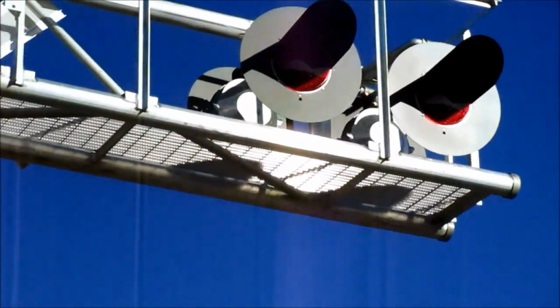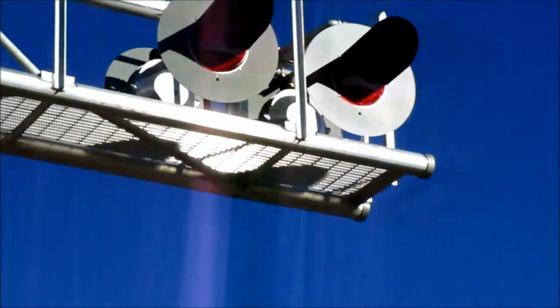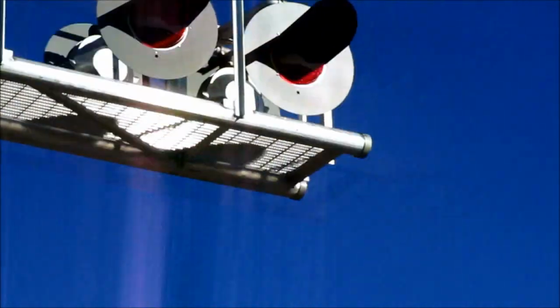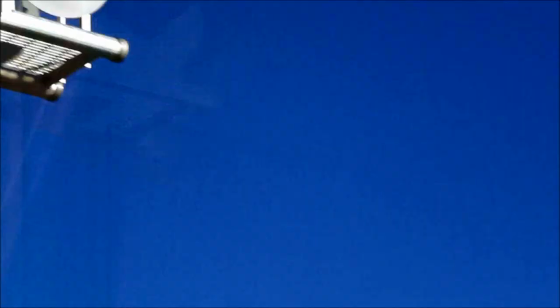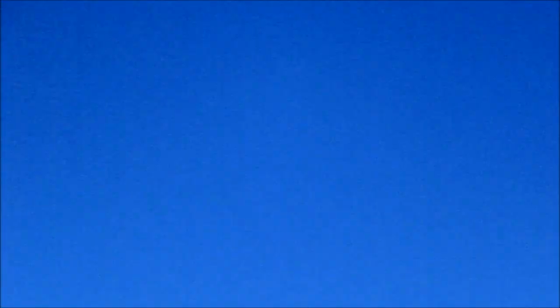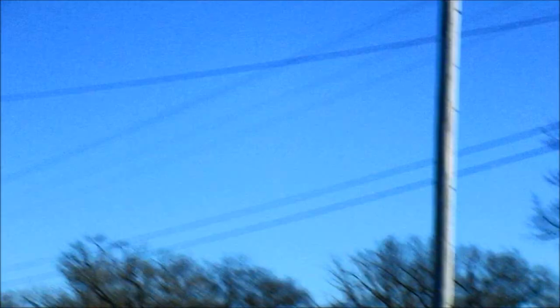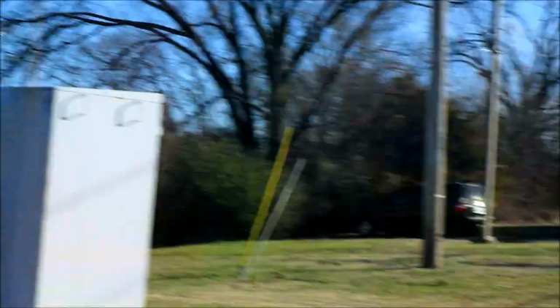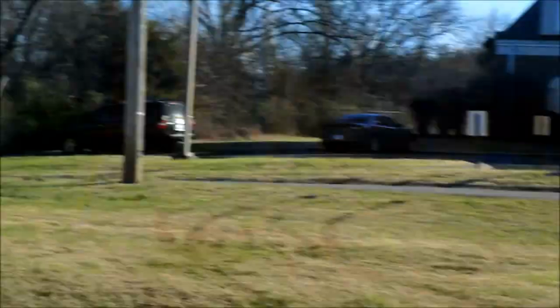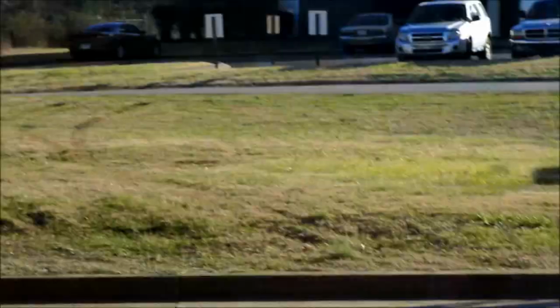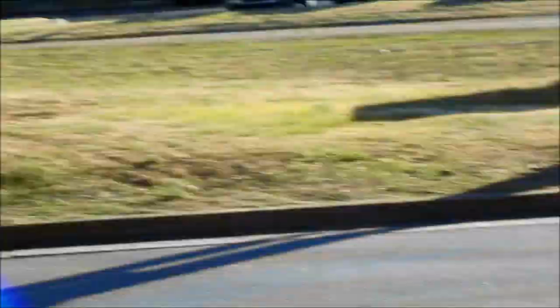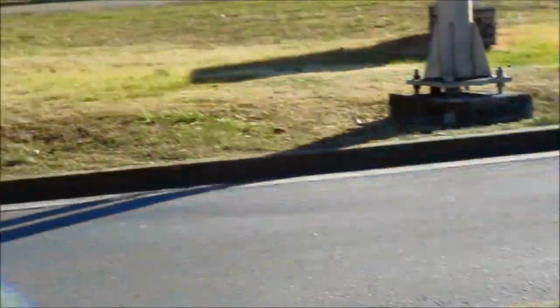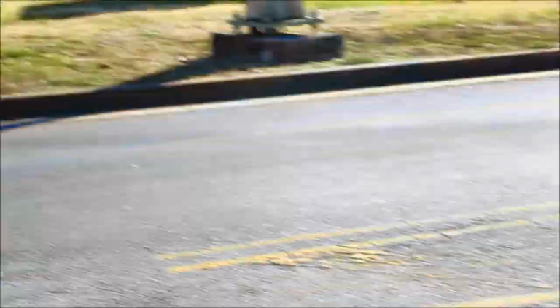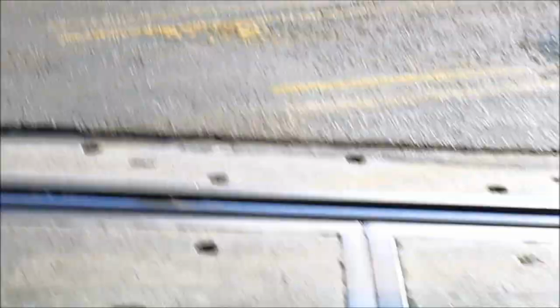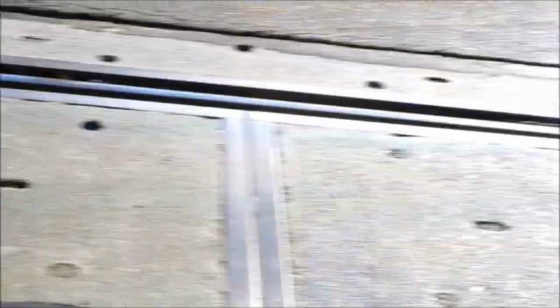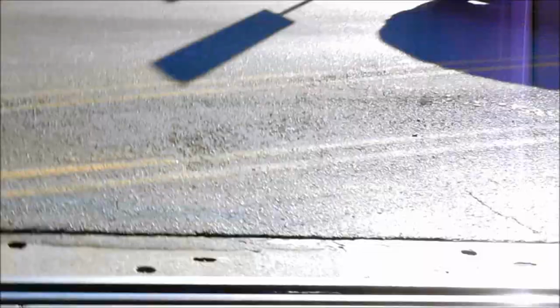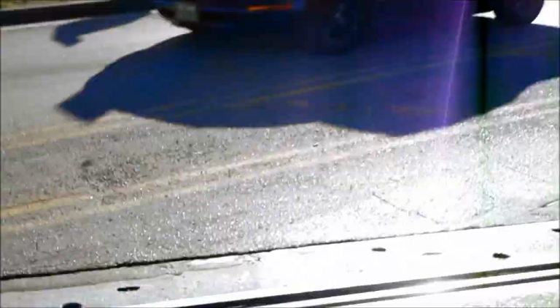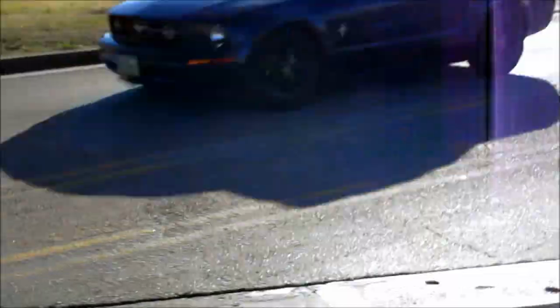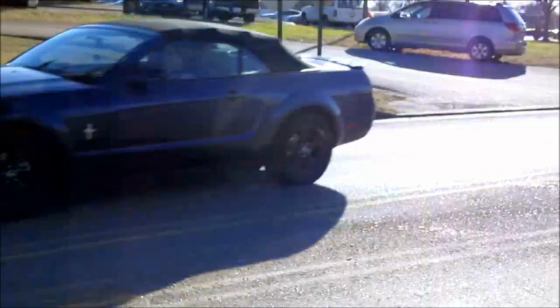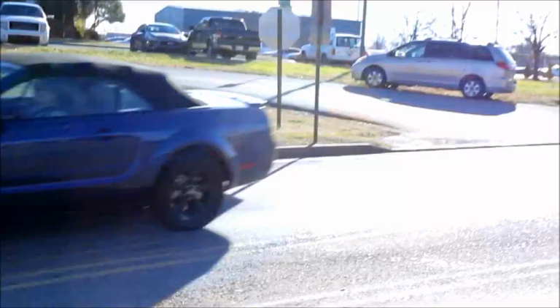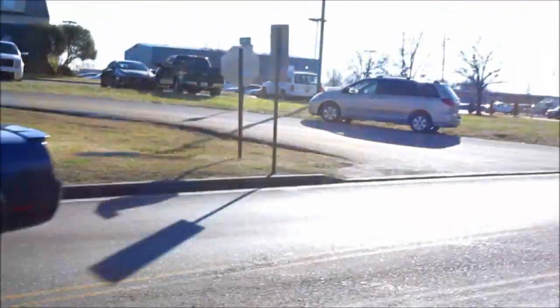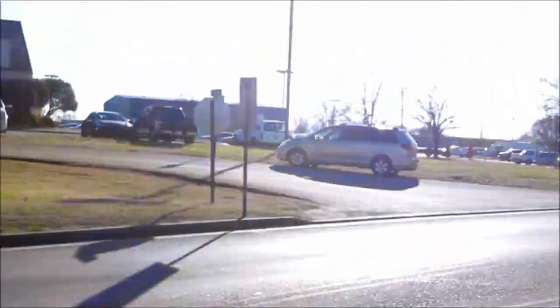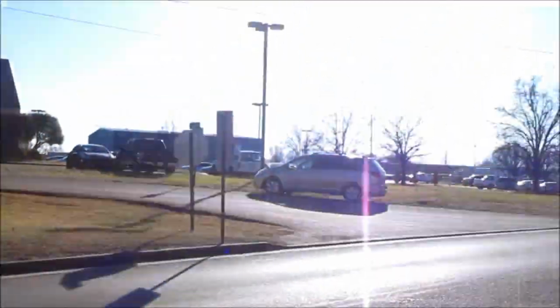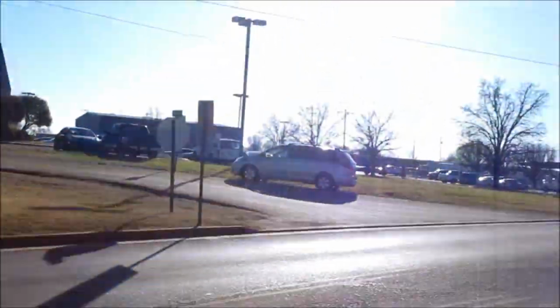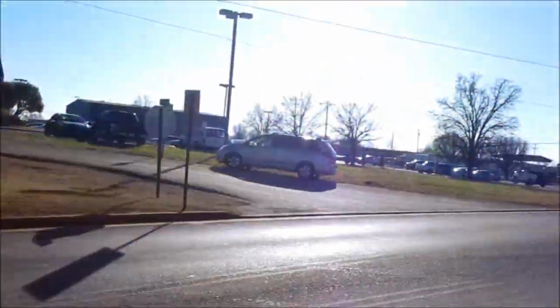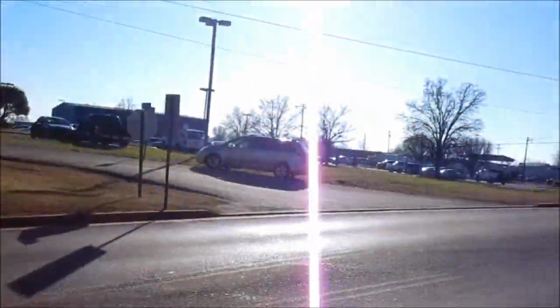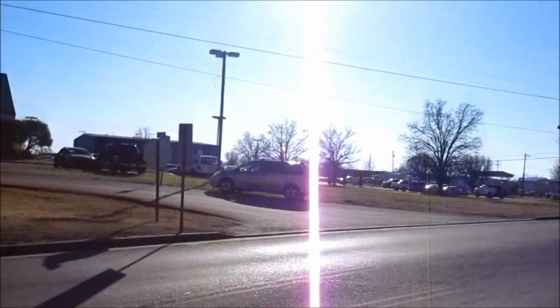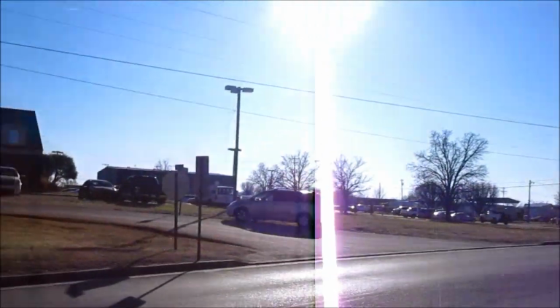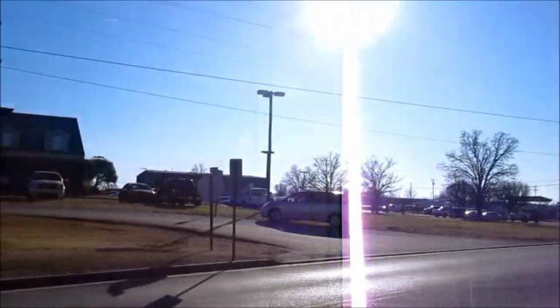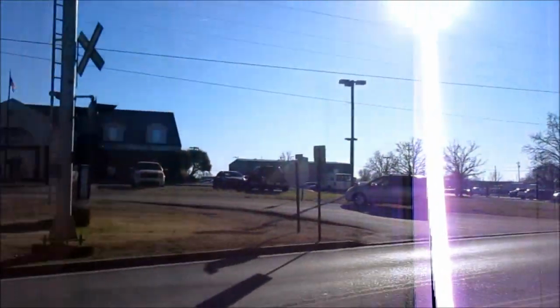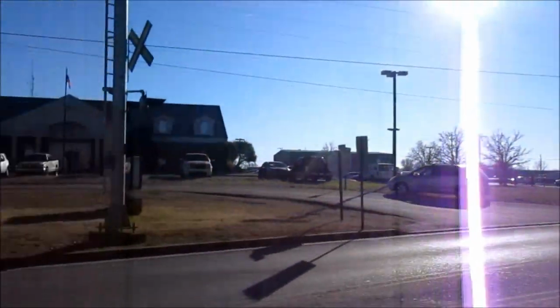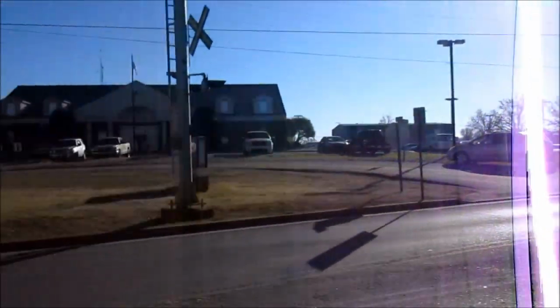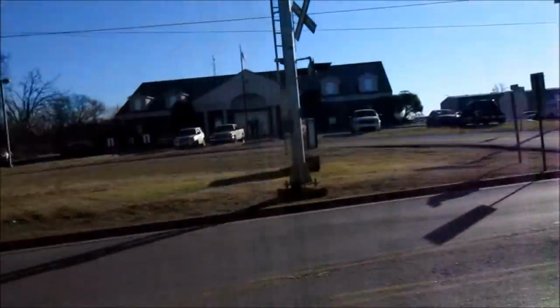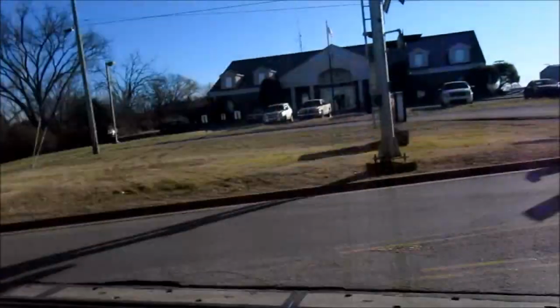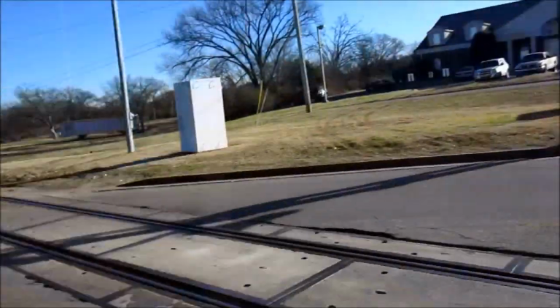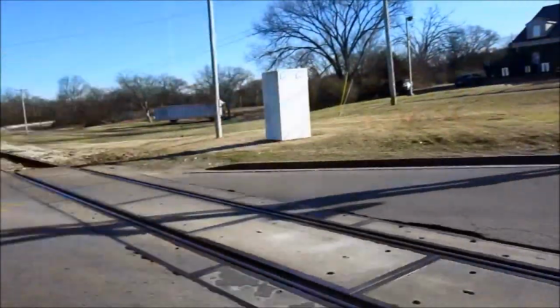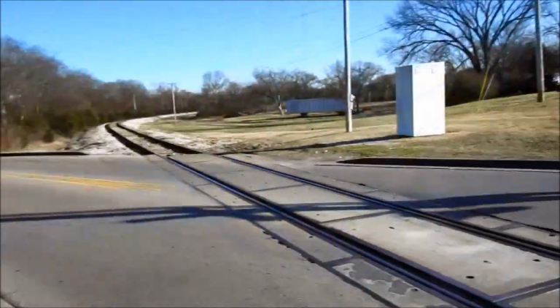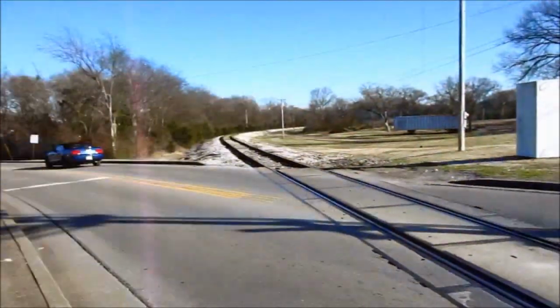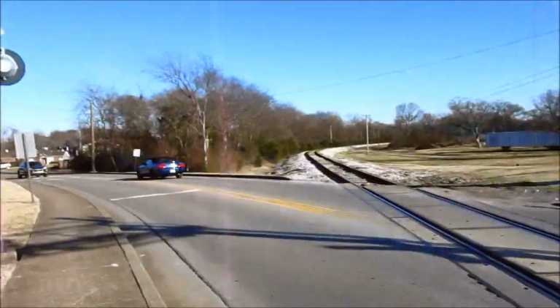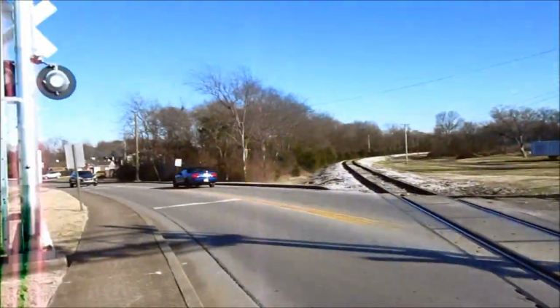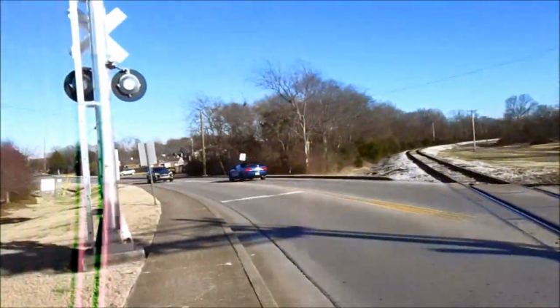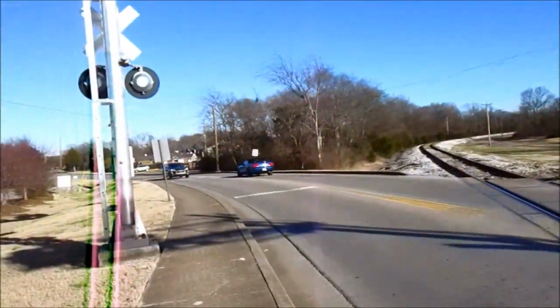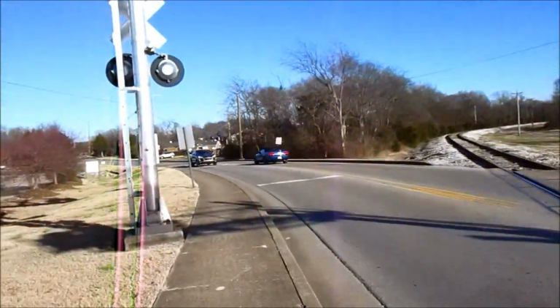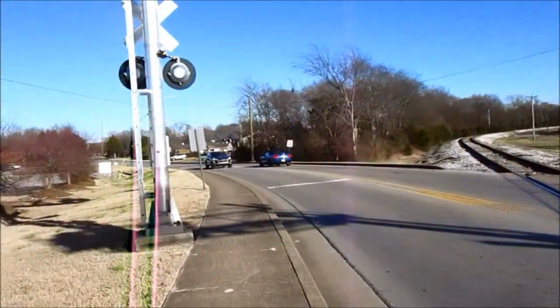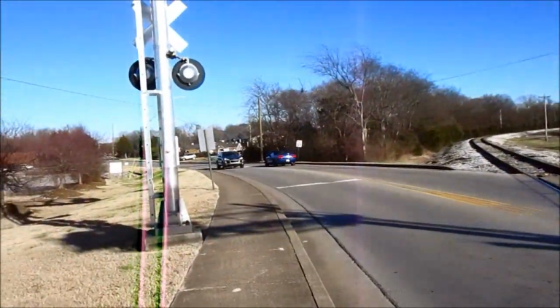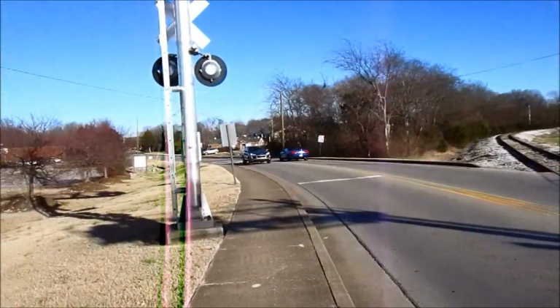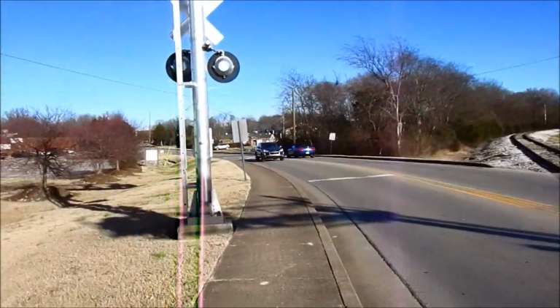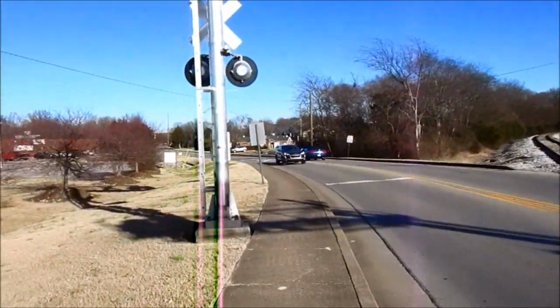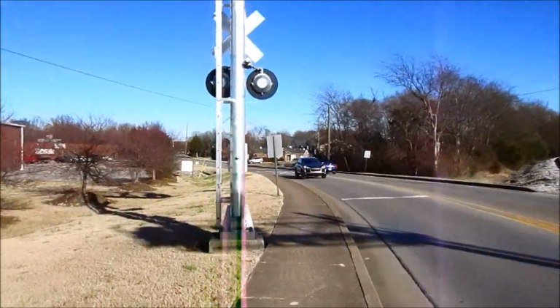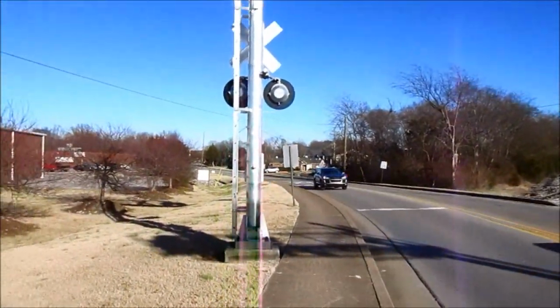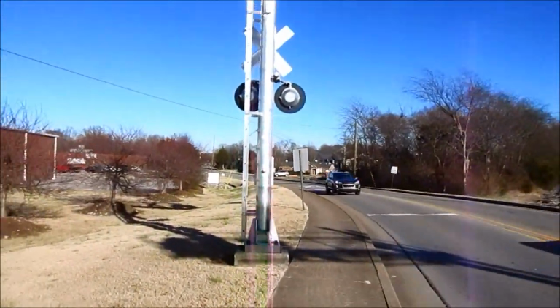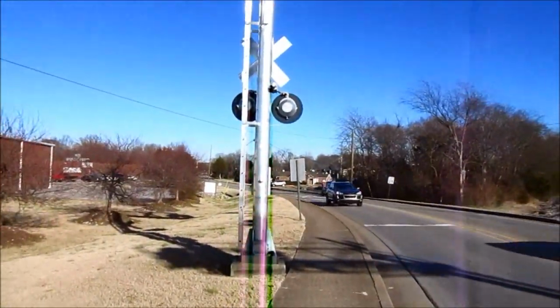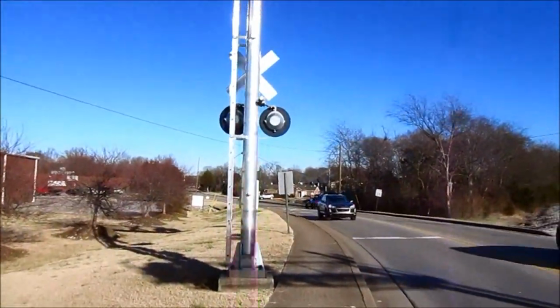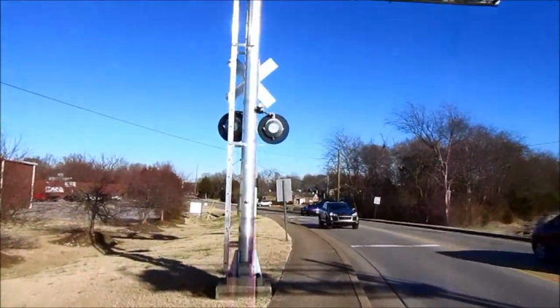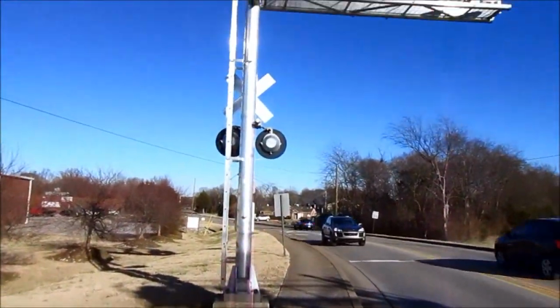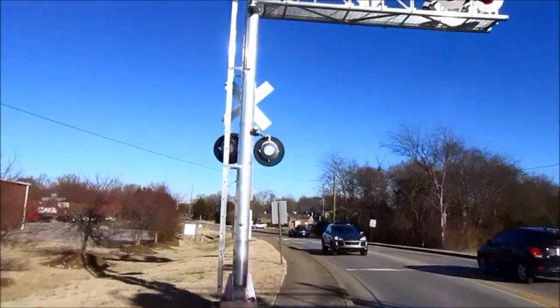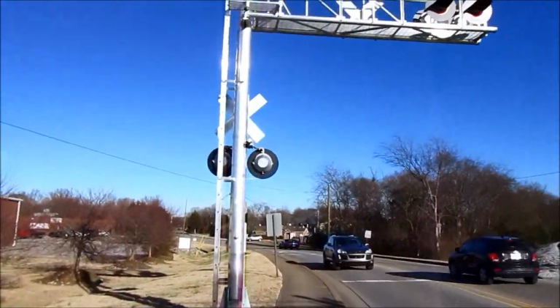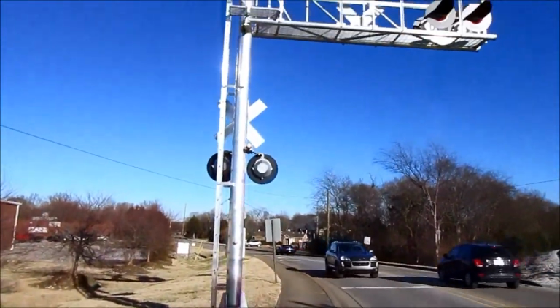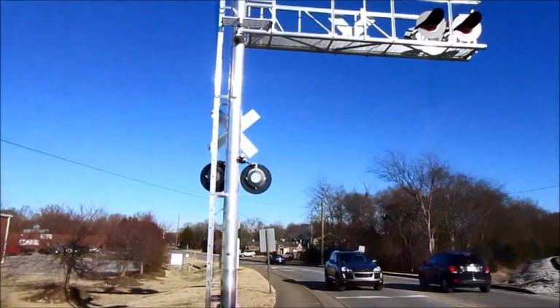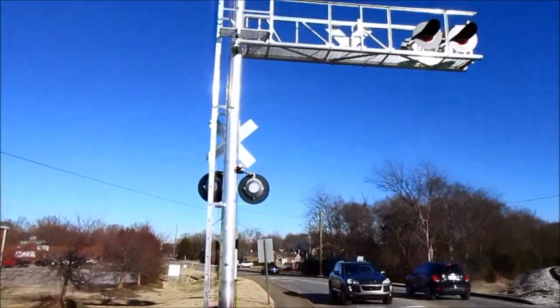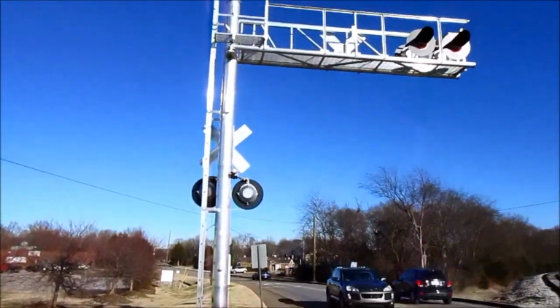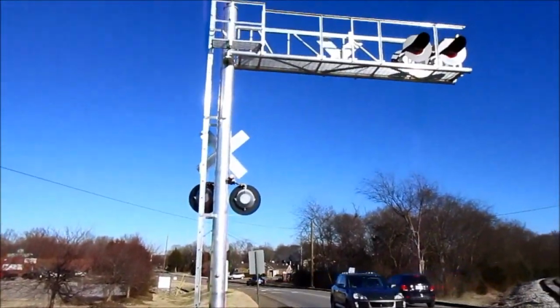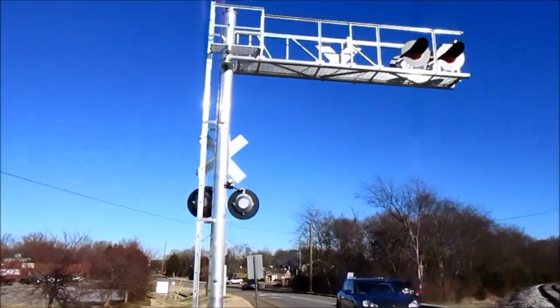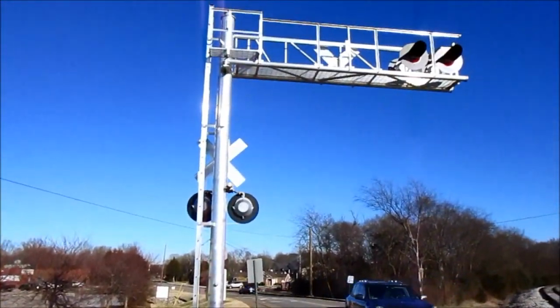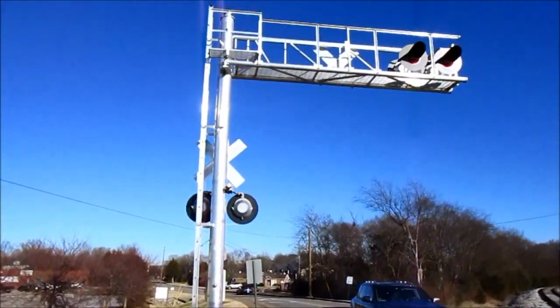I'm going to hop on across the street here once all these cars pass. And there's kind of a rear view of the cantilever.